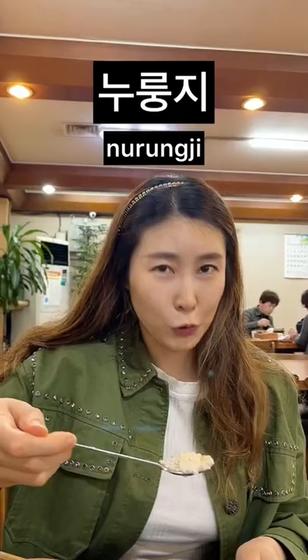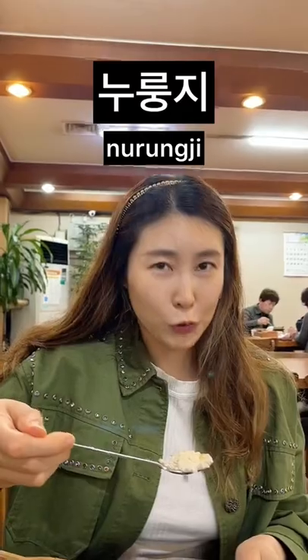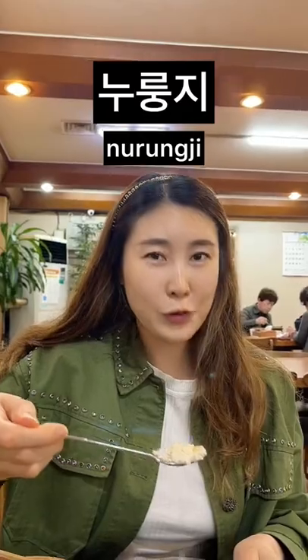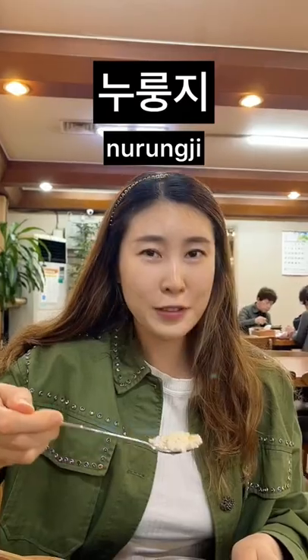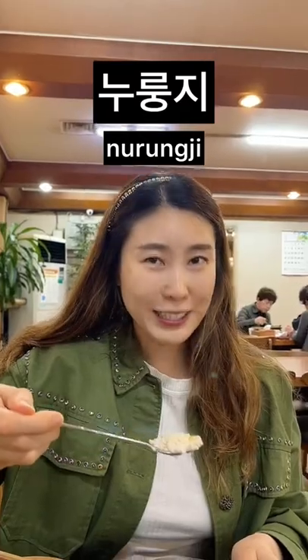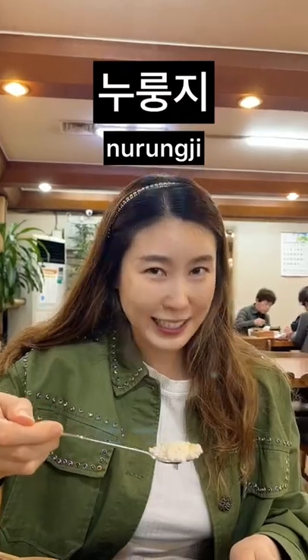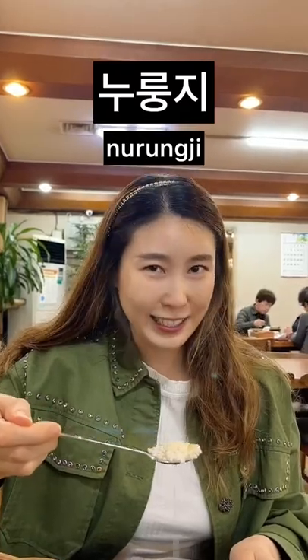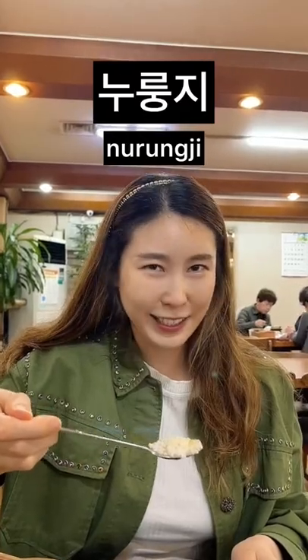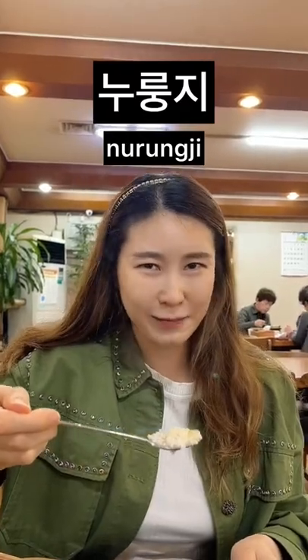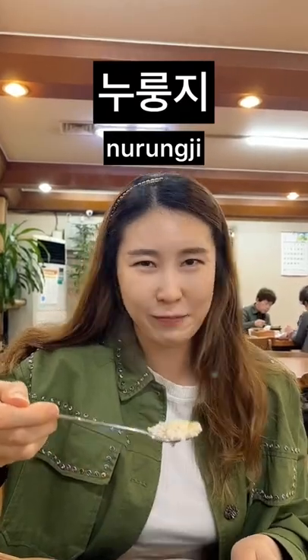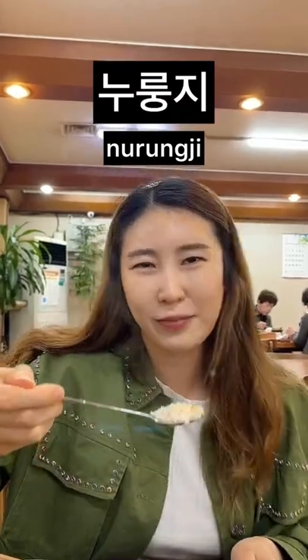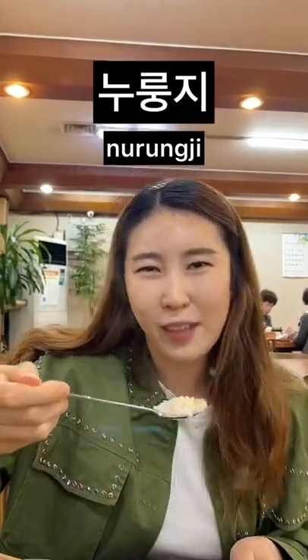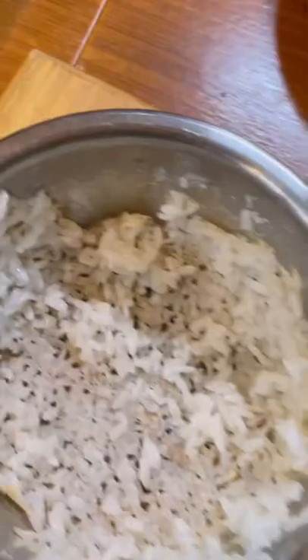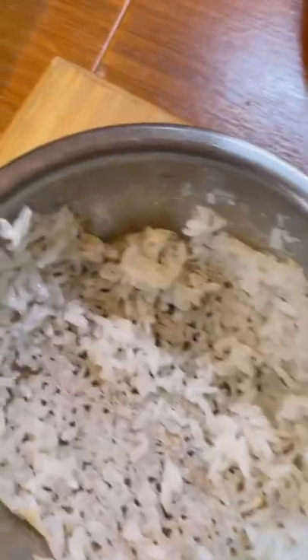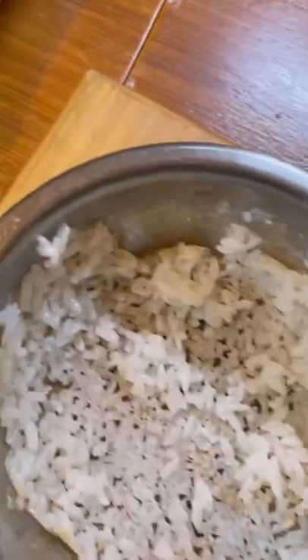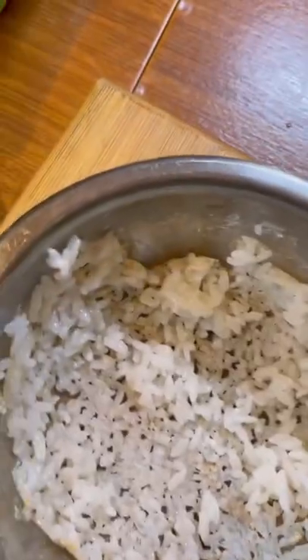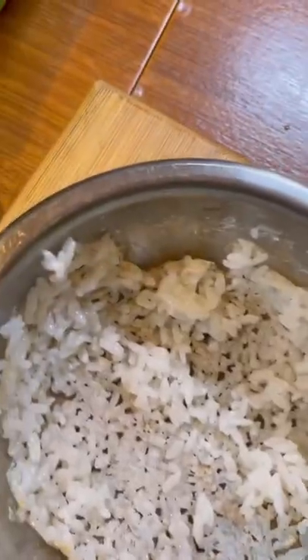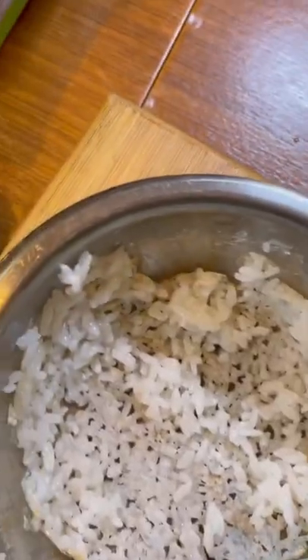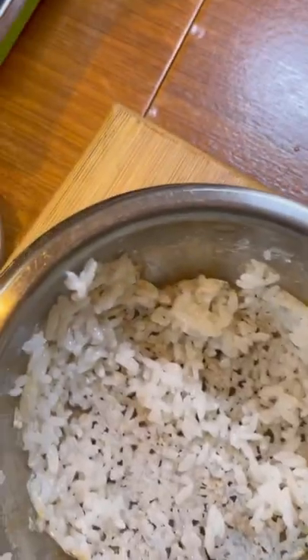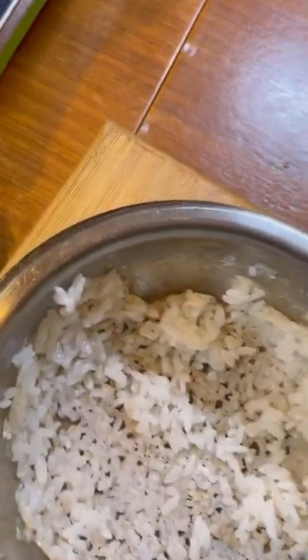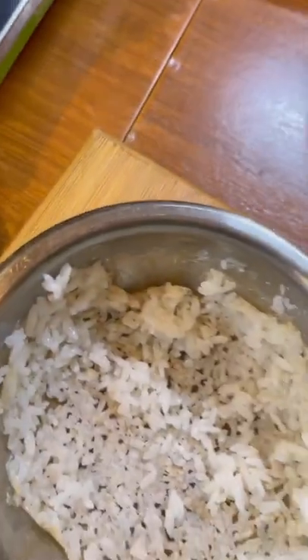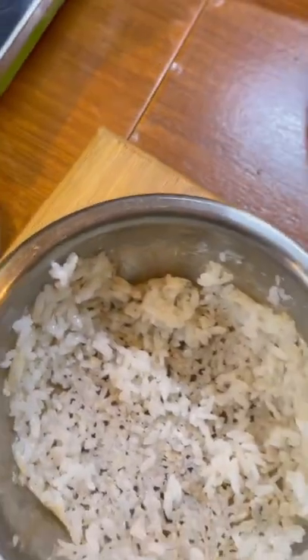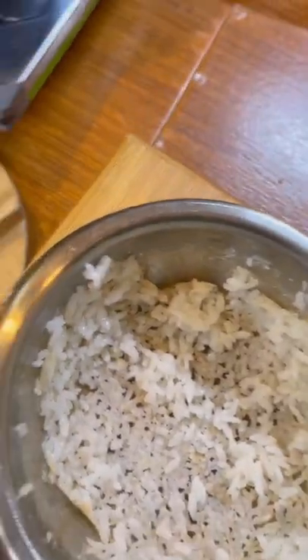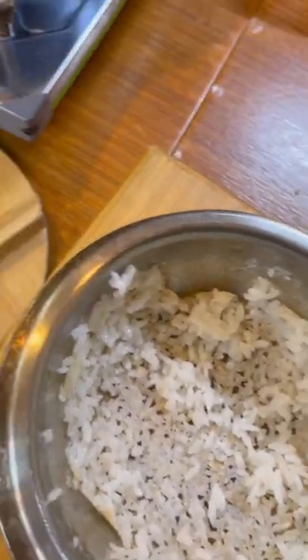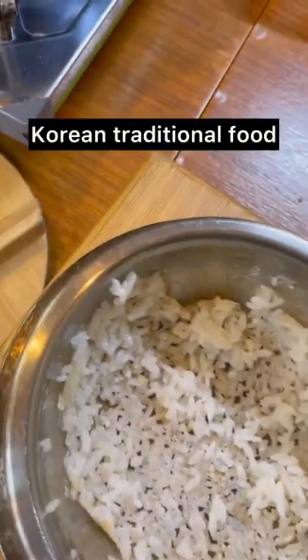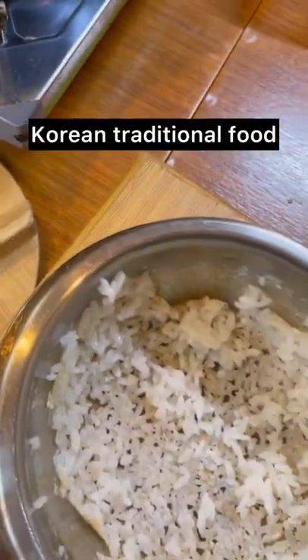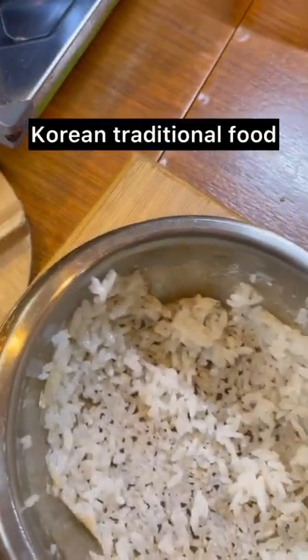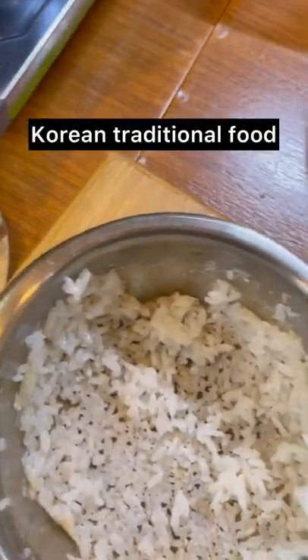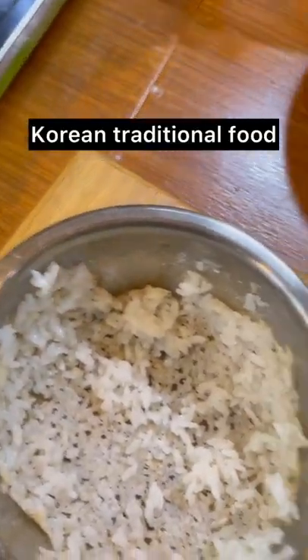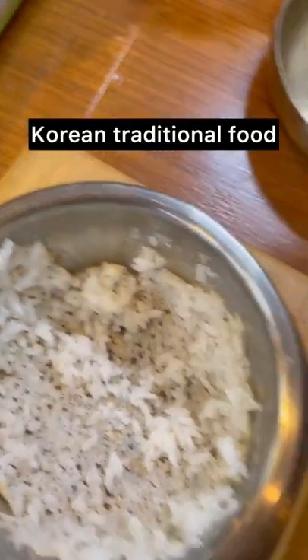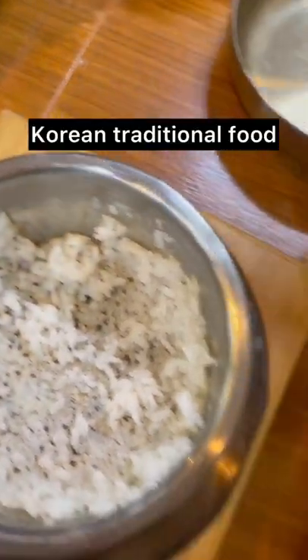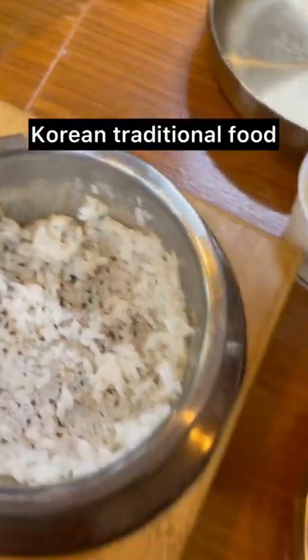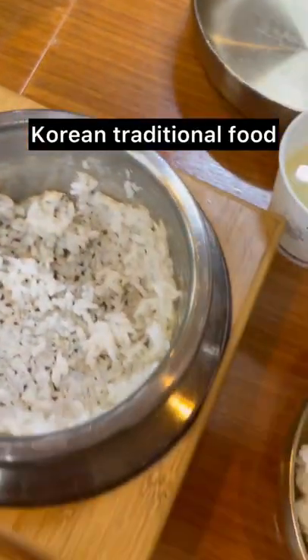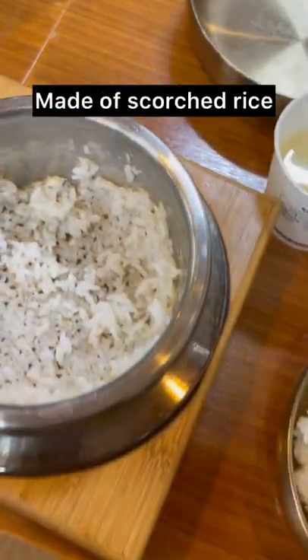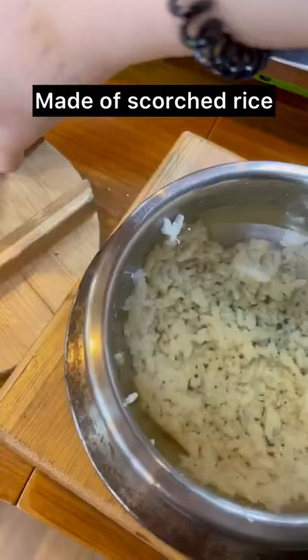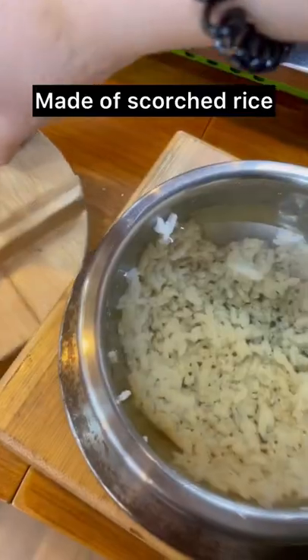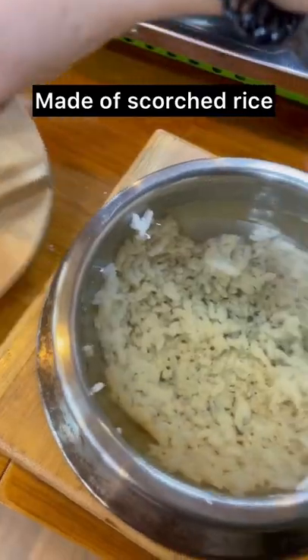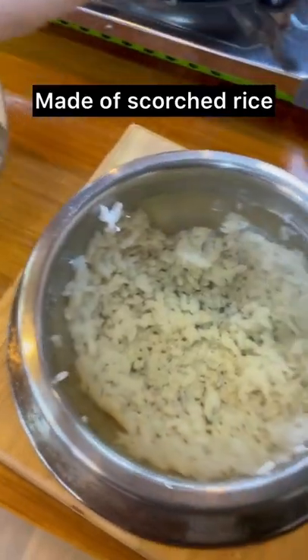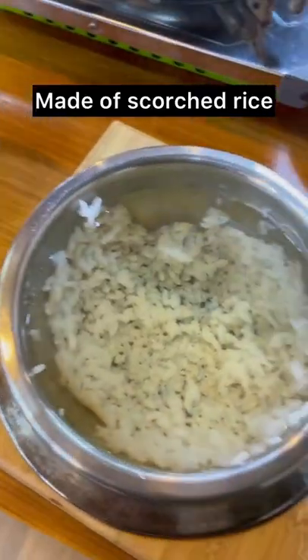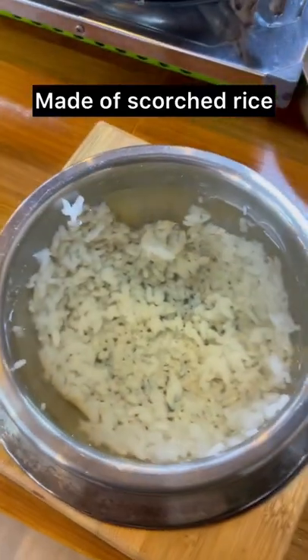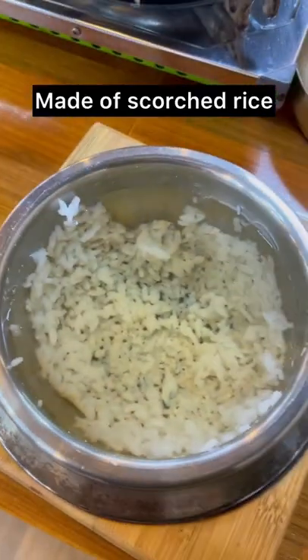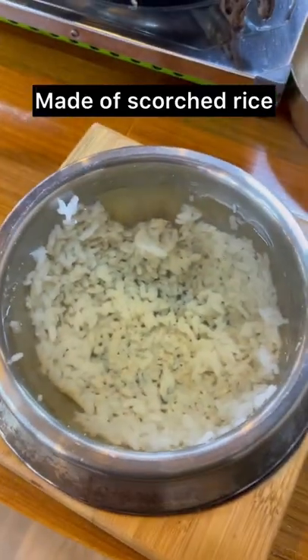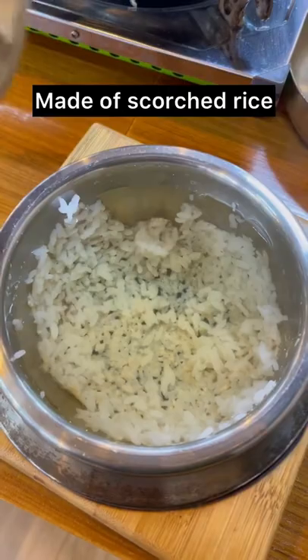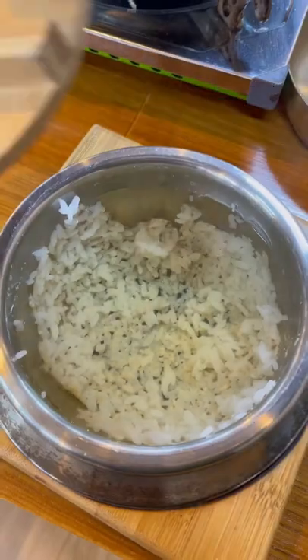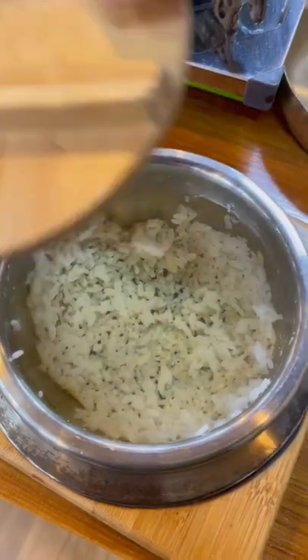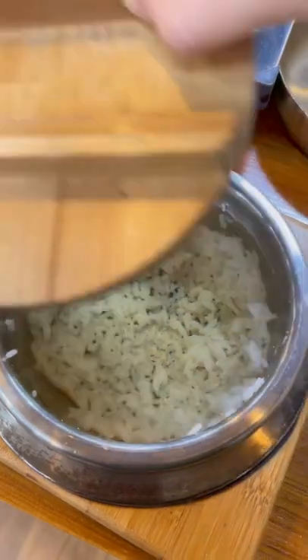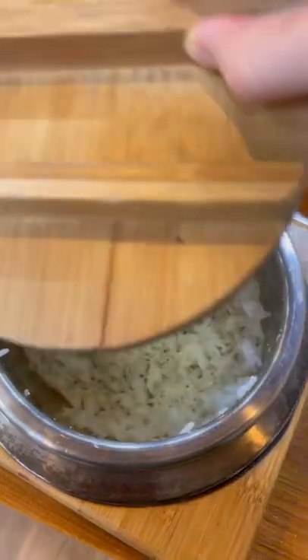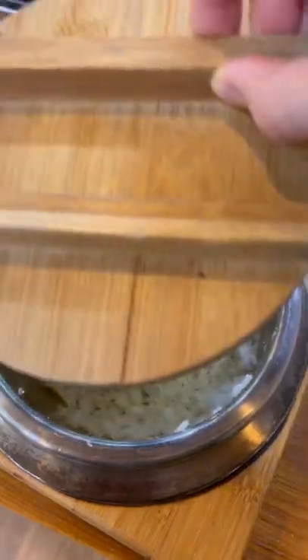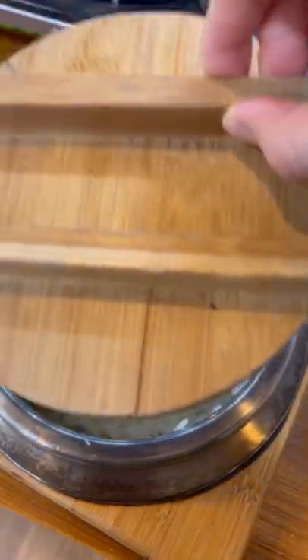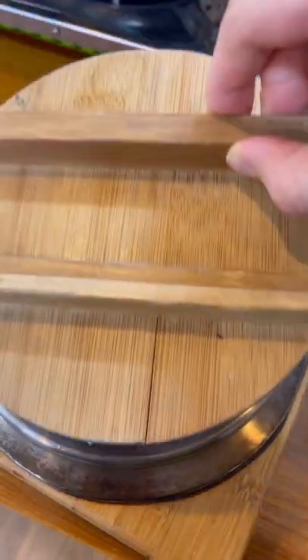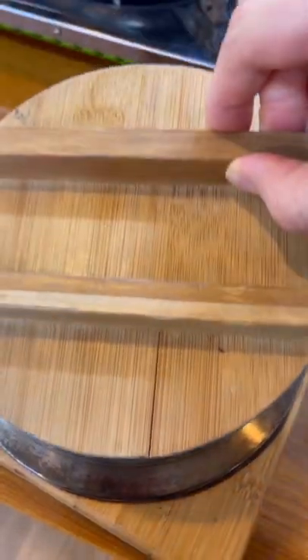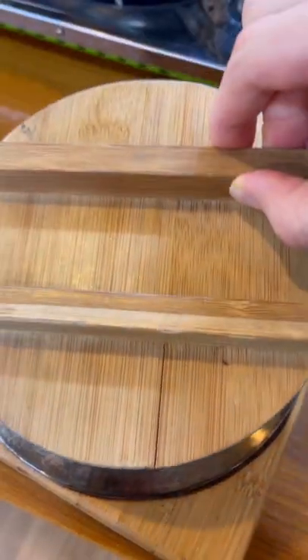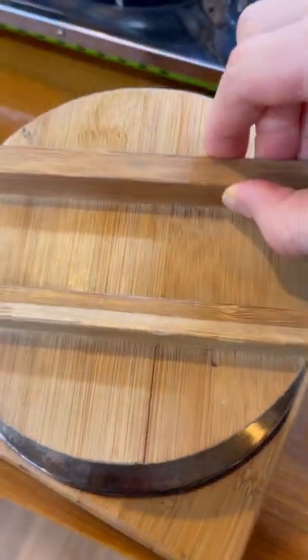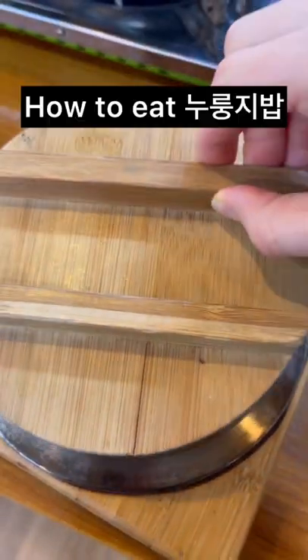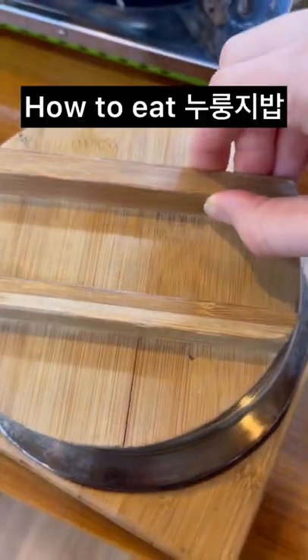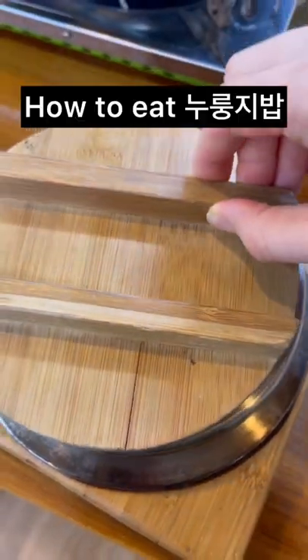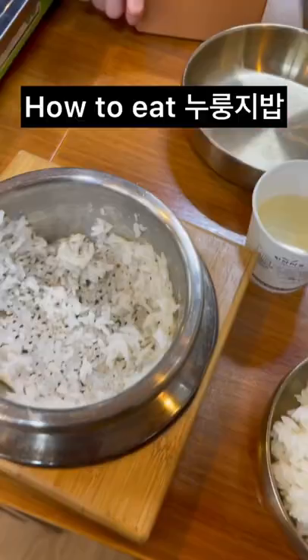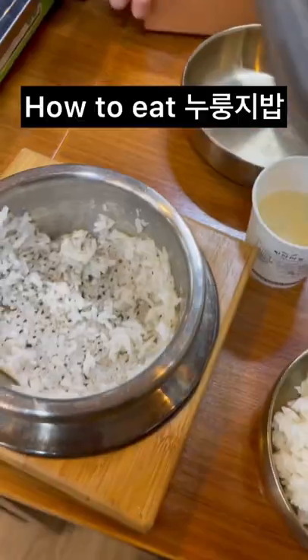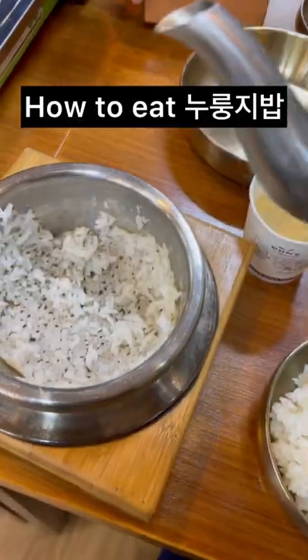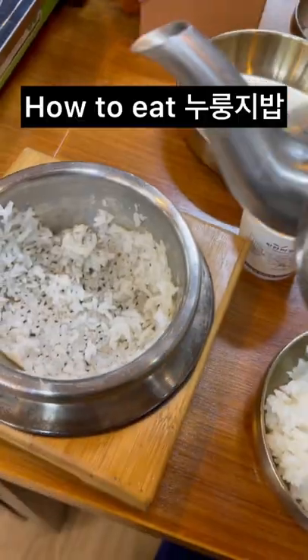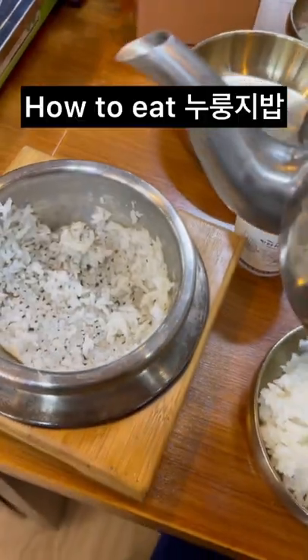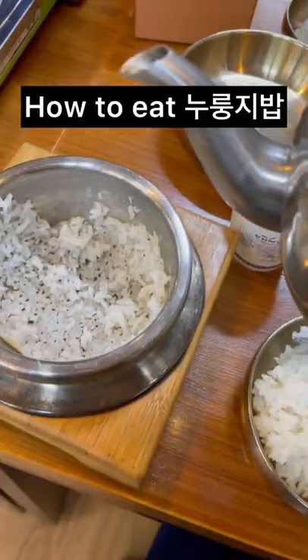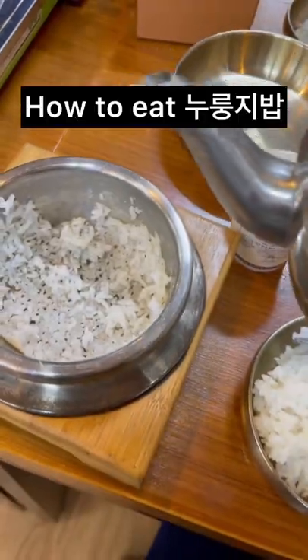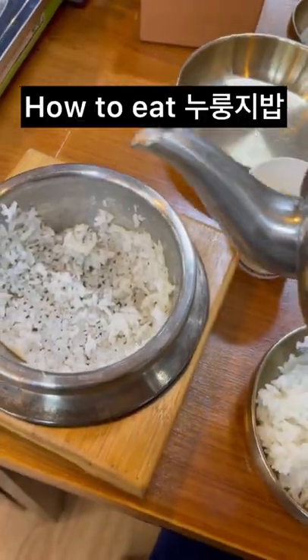Nurungji. Nurungji is a Korean traditional food made of scorched rice. I'll show you how Korean people eat Nurungji 밥.